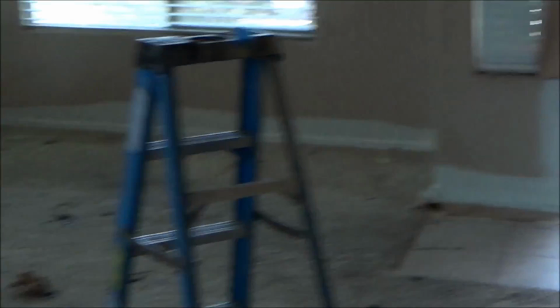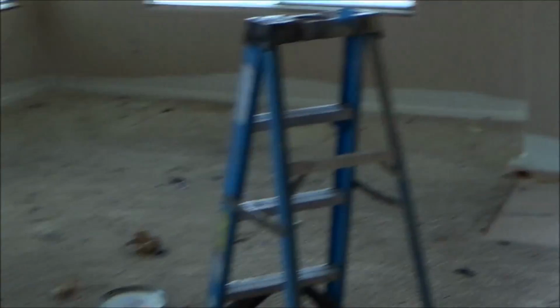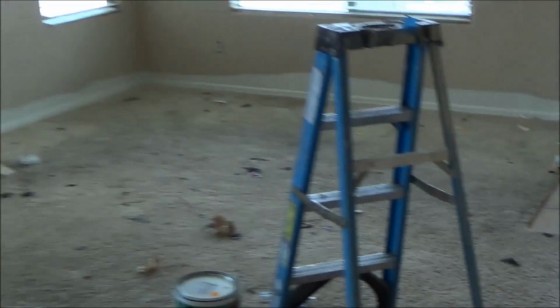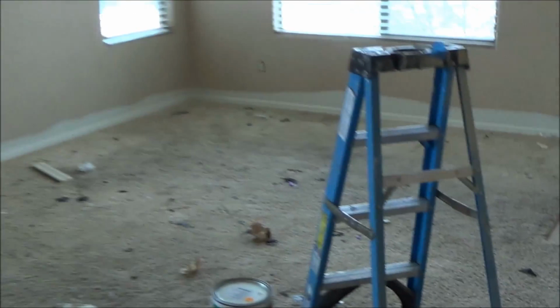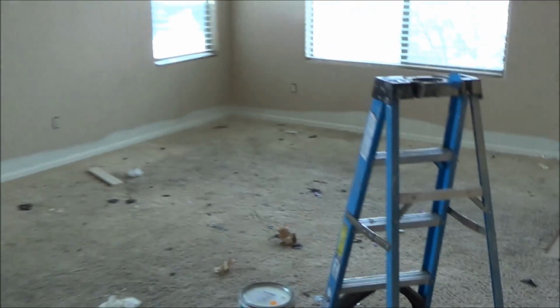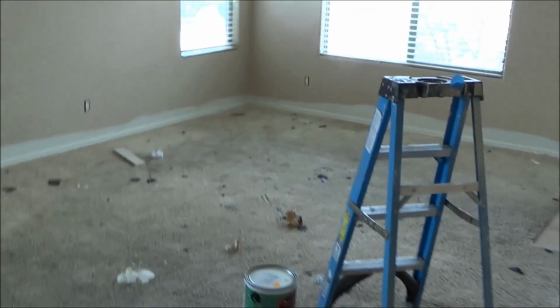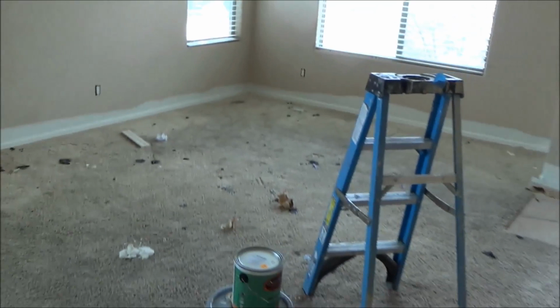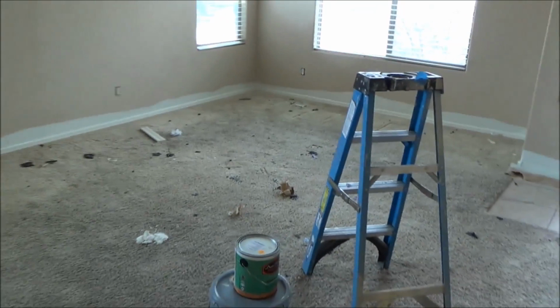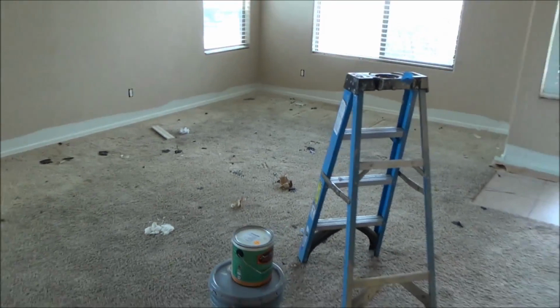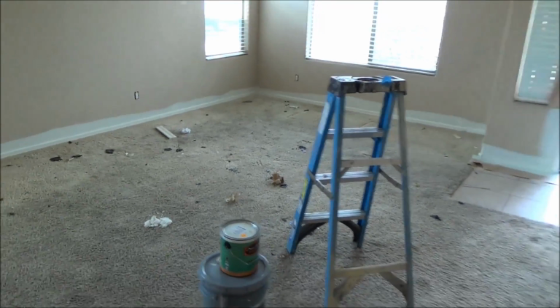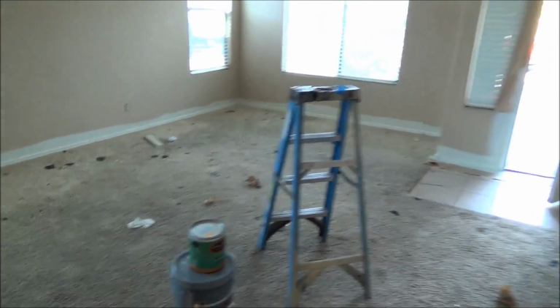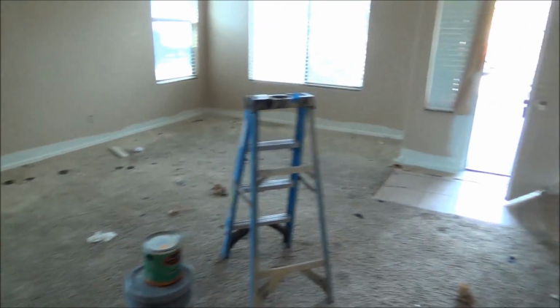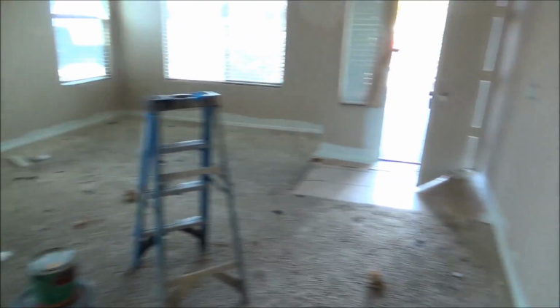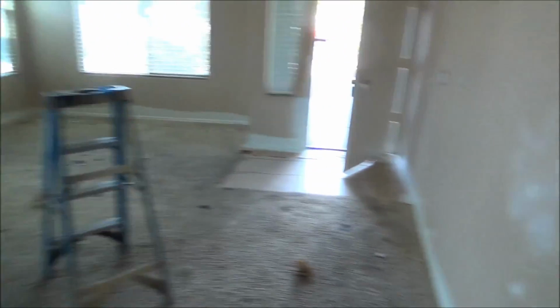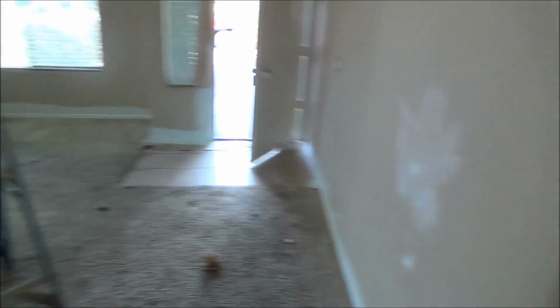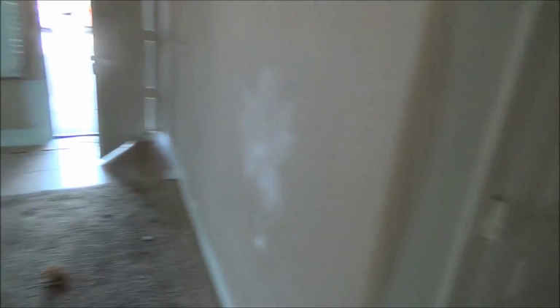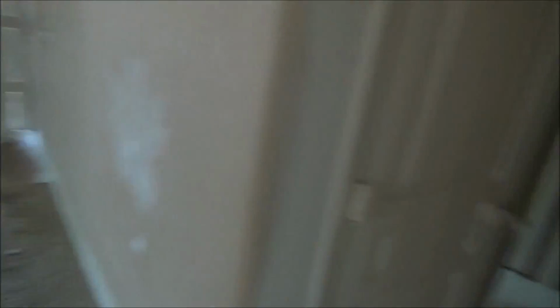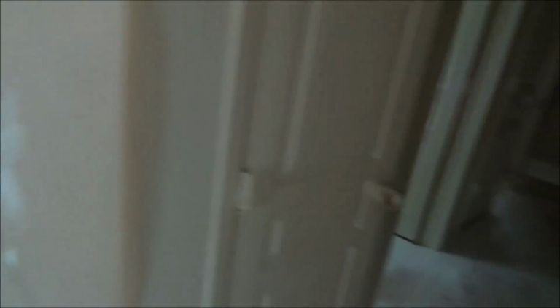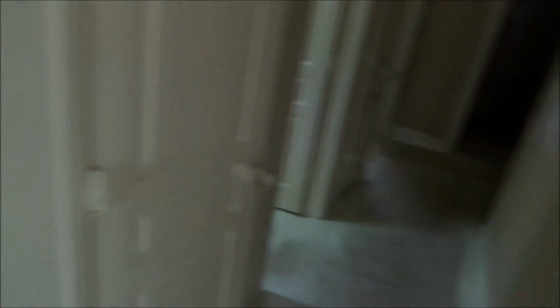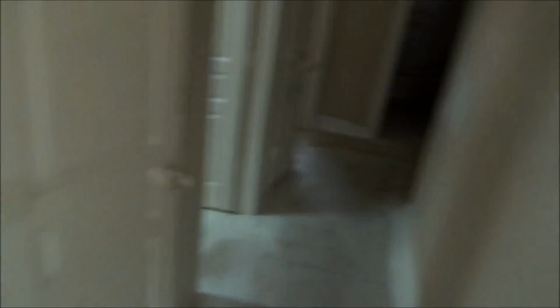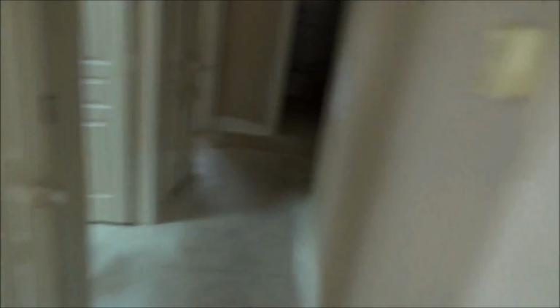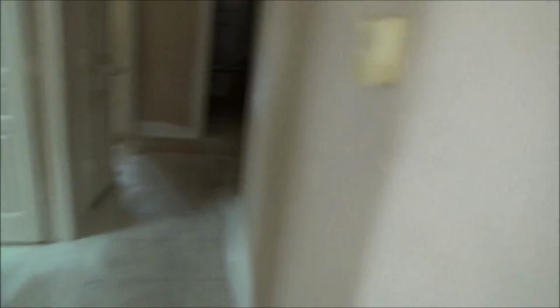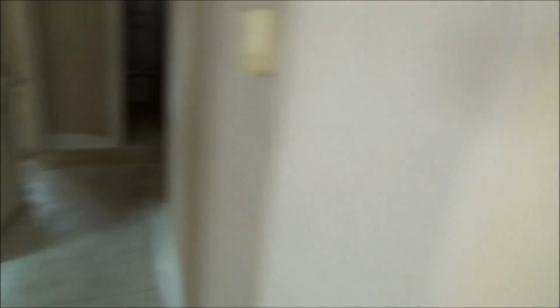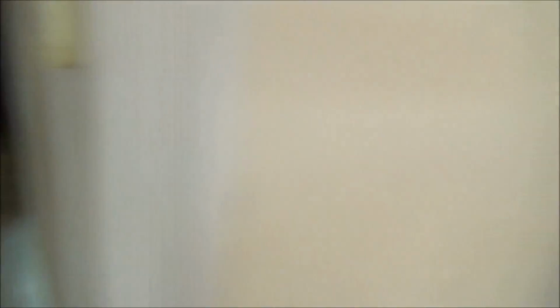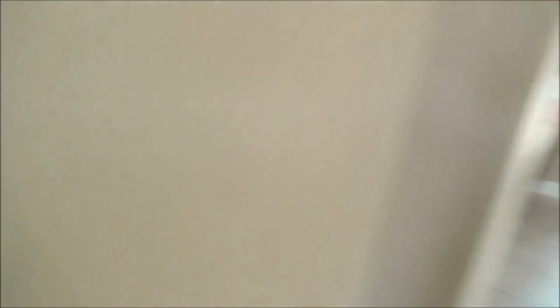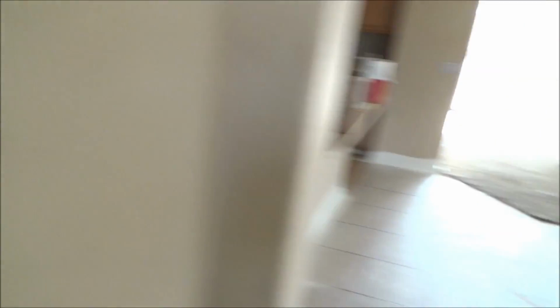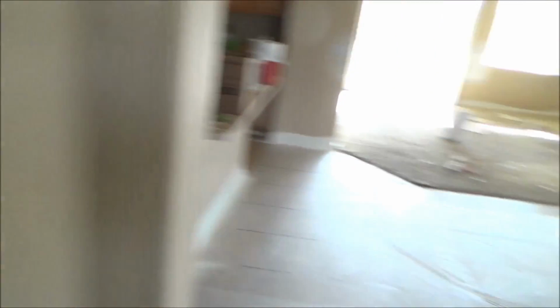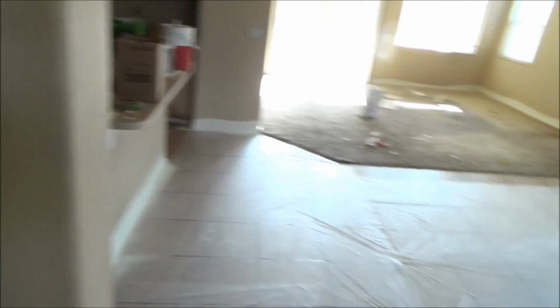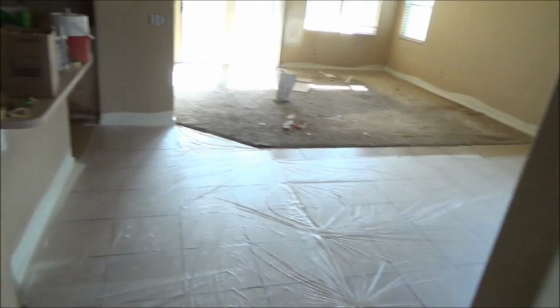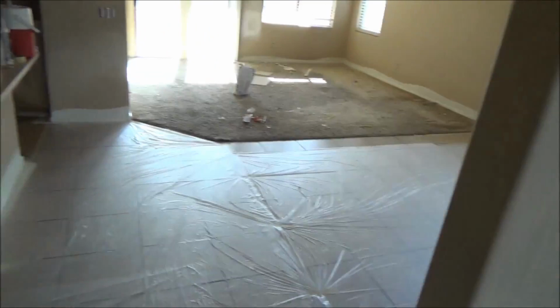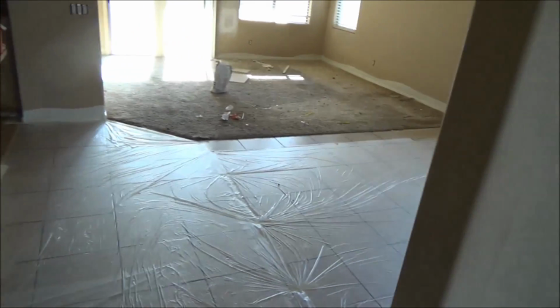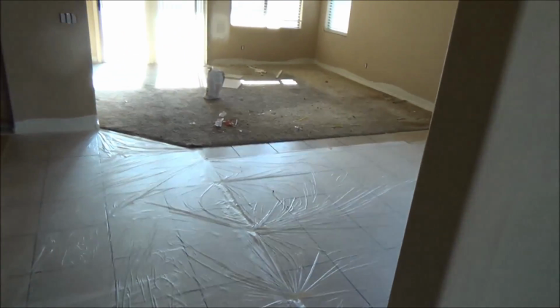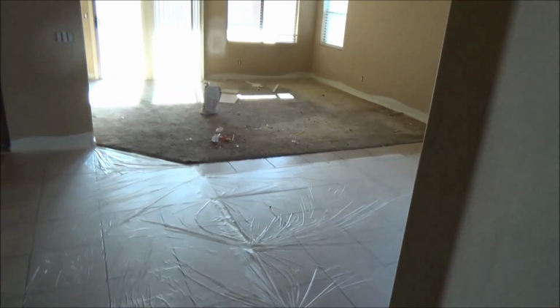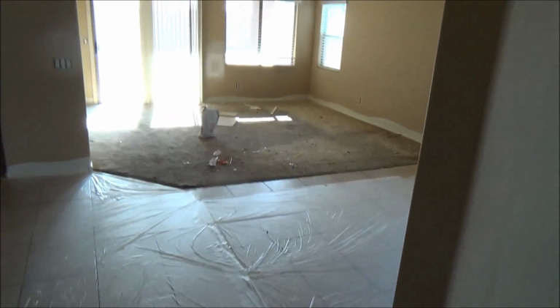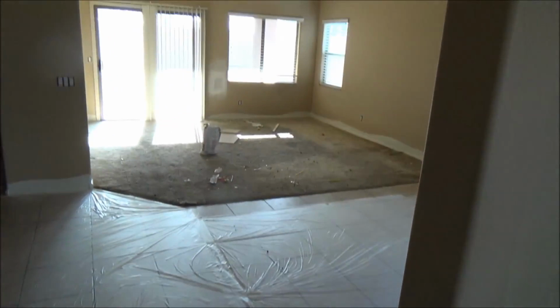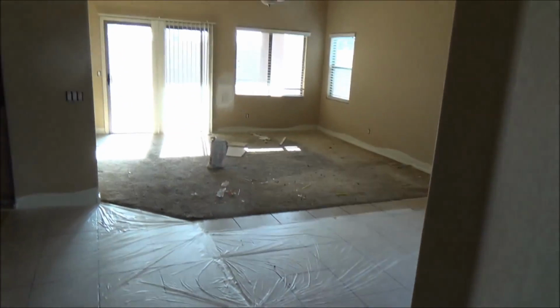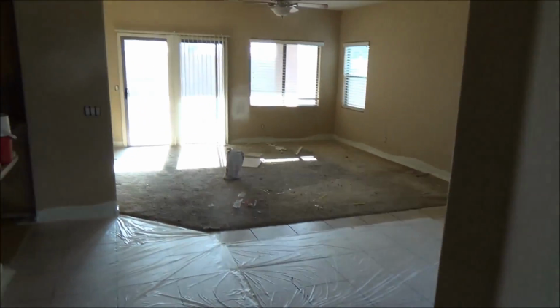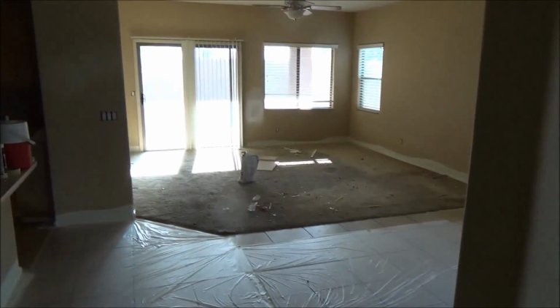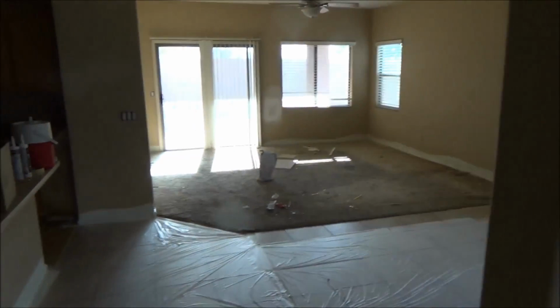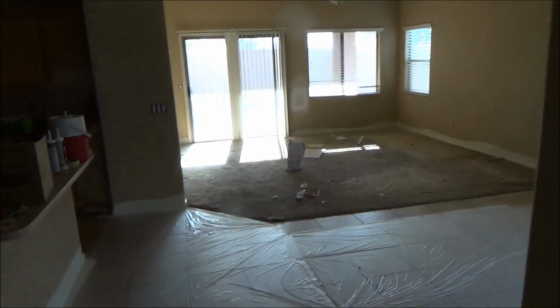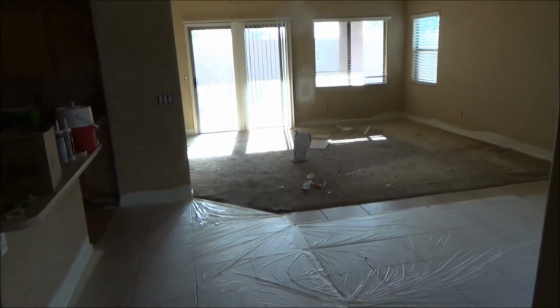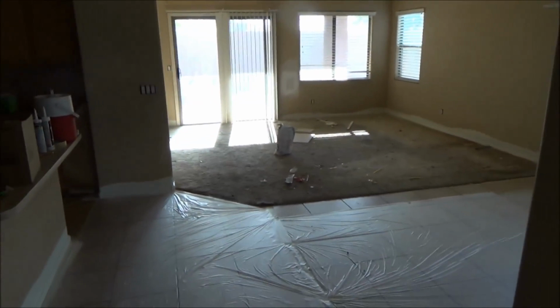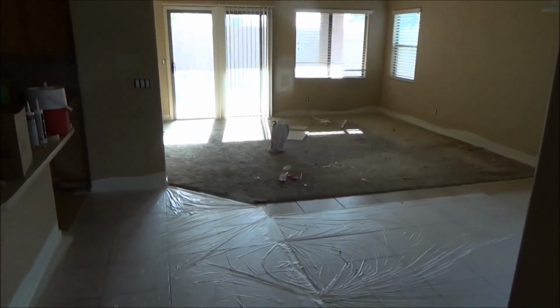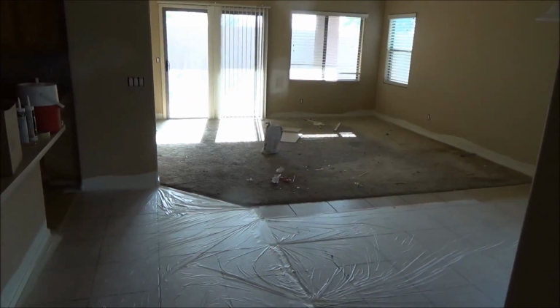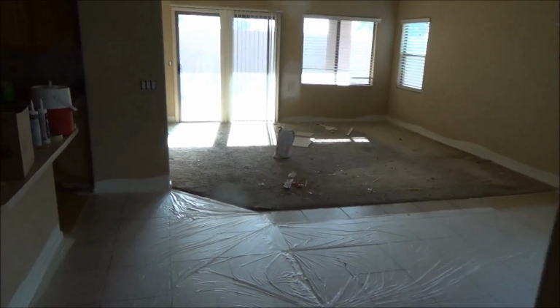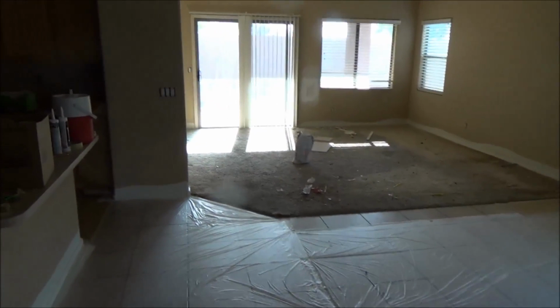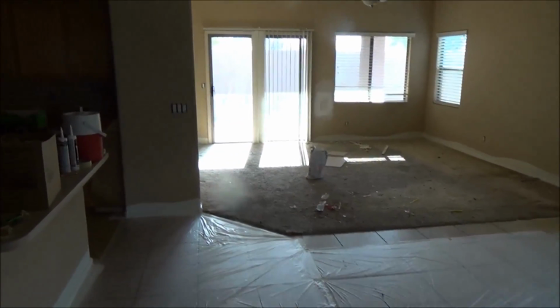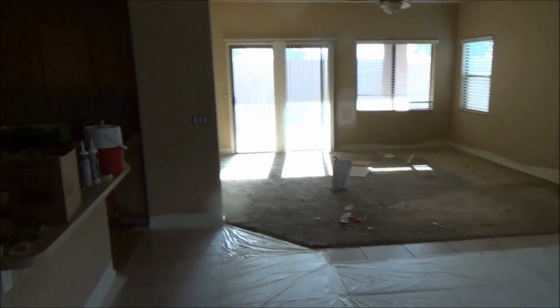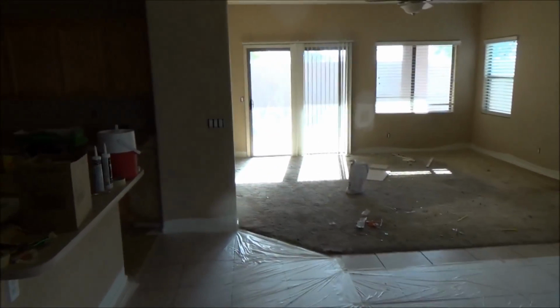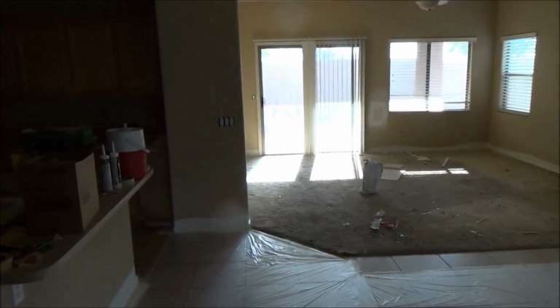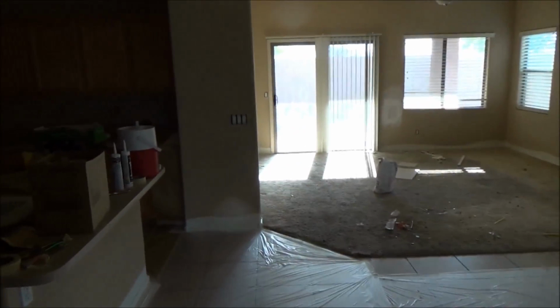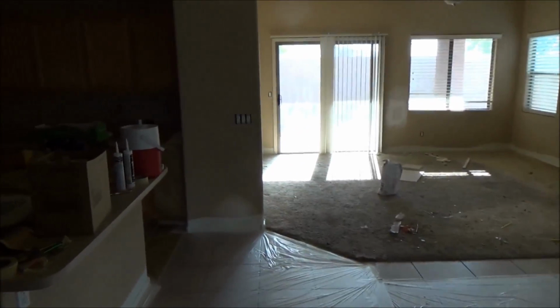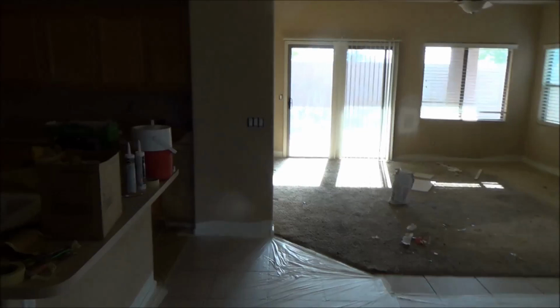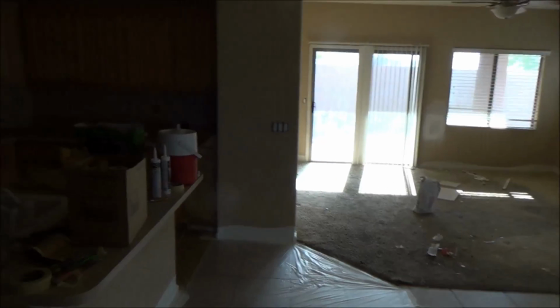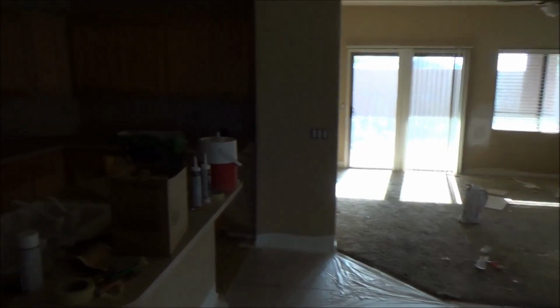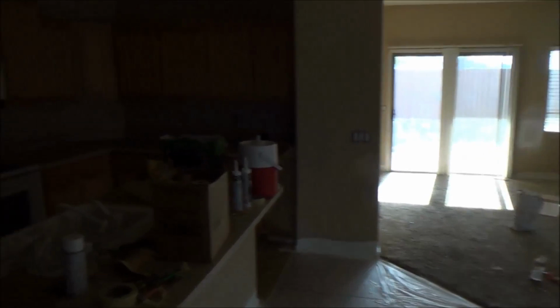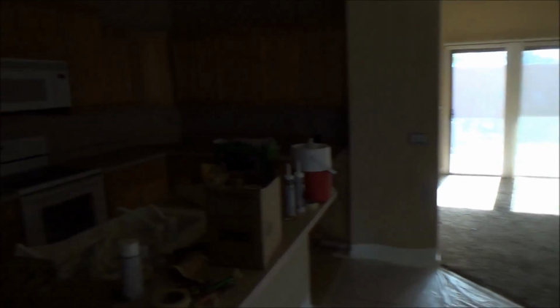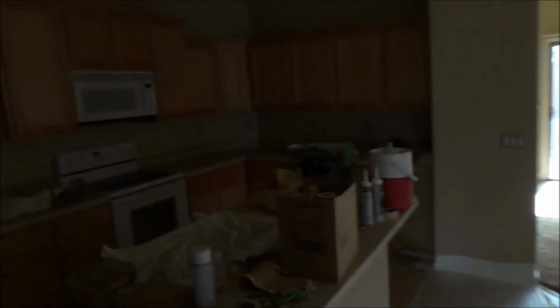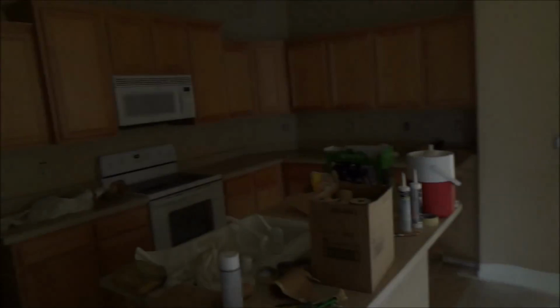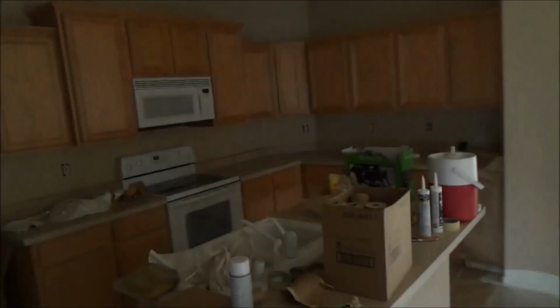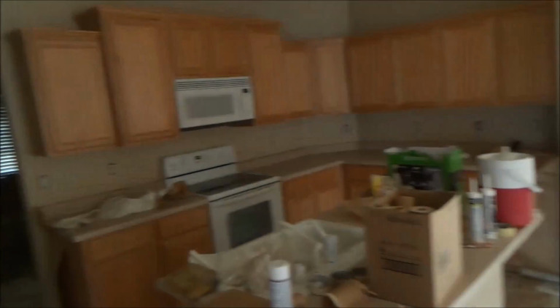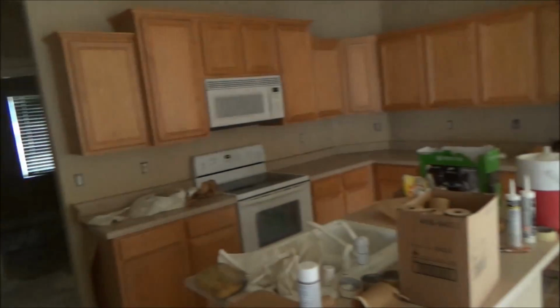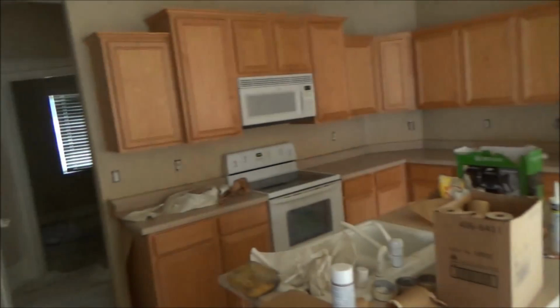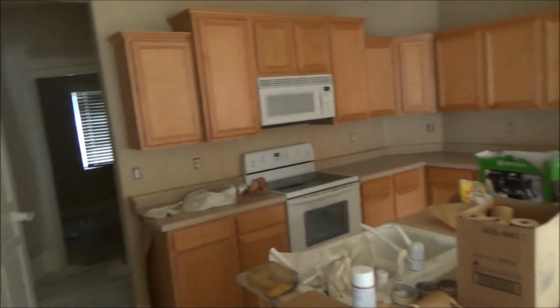Anyway, this is the condition of the house. I'll show you the whole house. Kitchen looks okay.